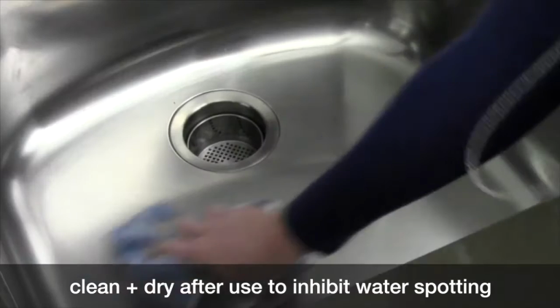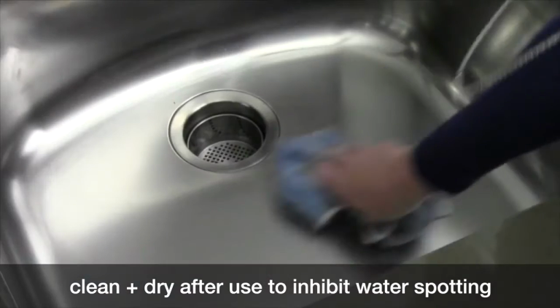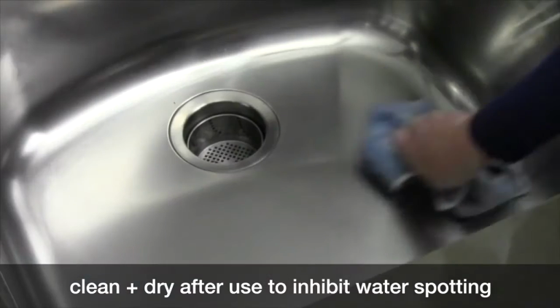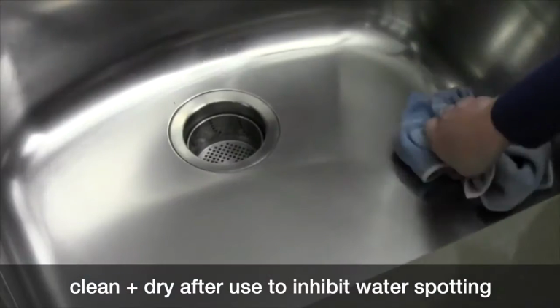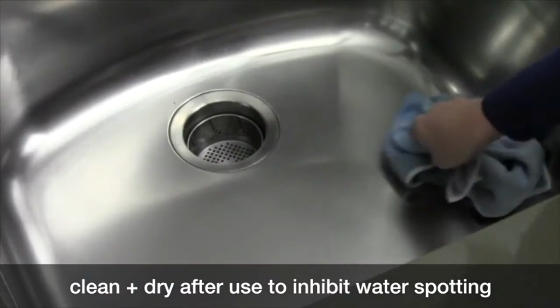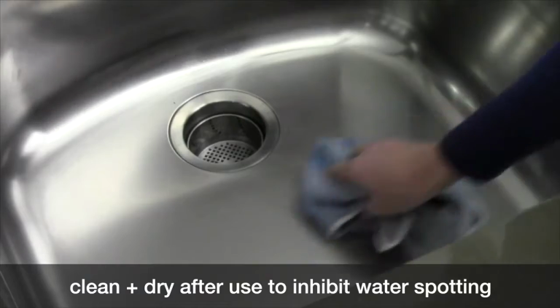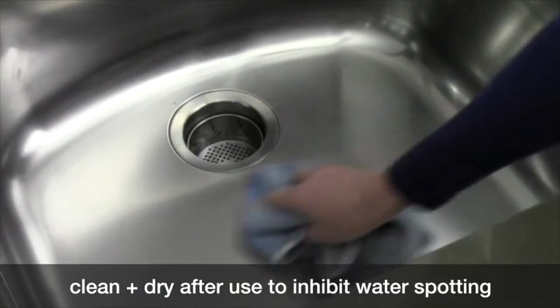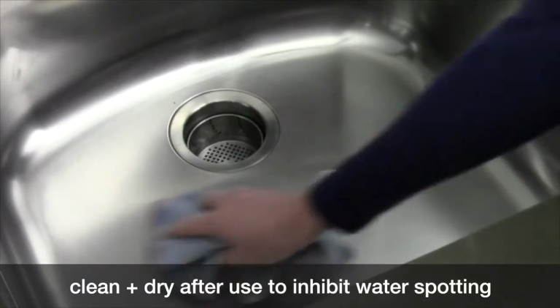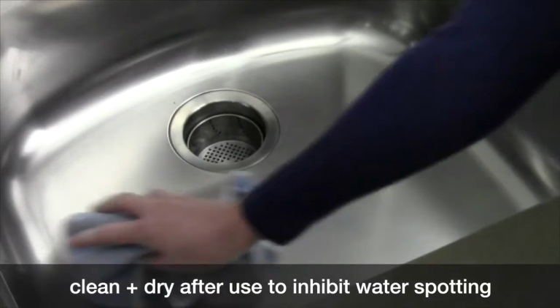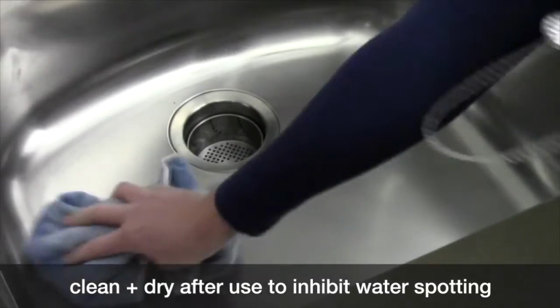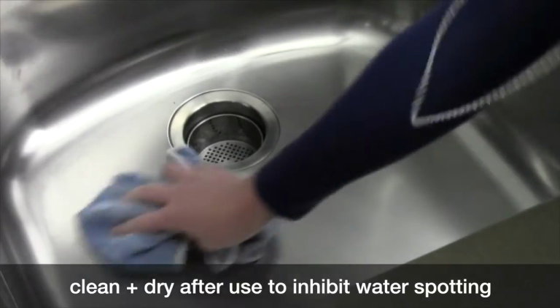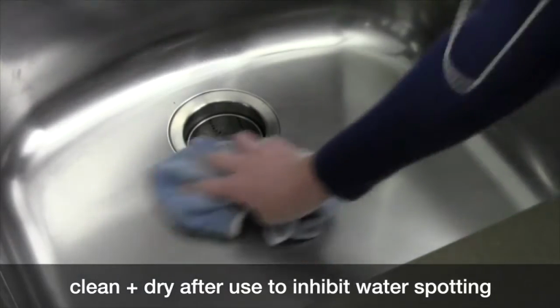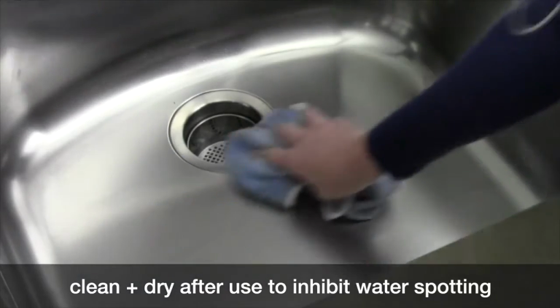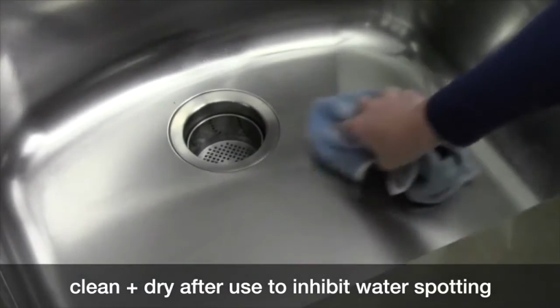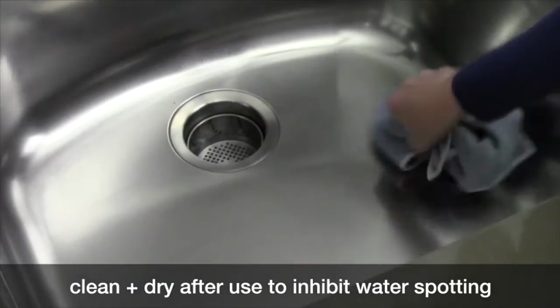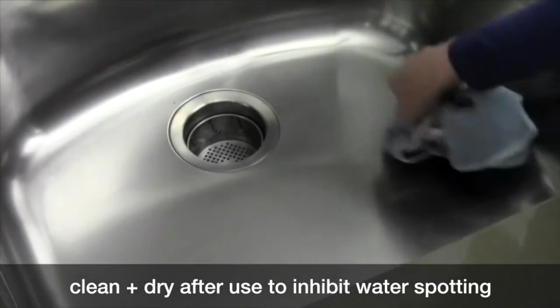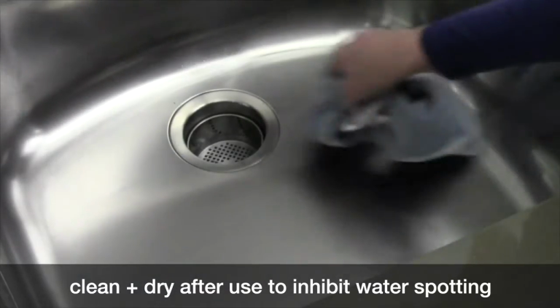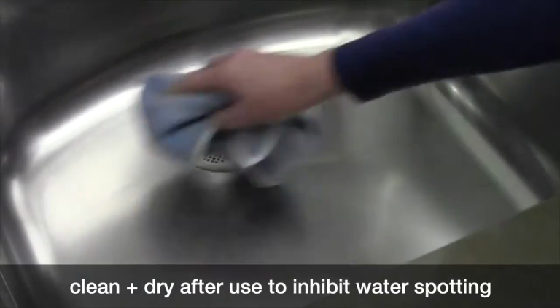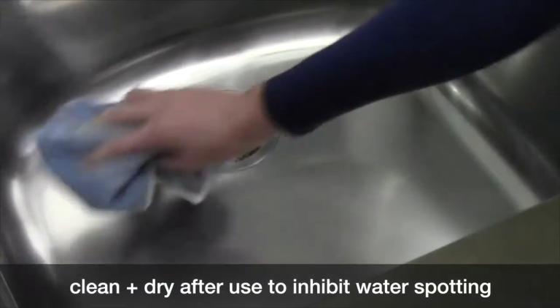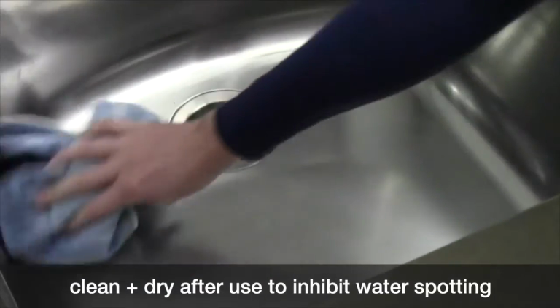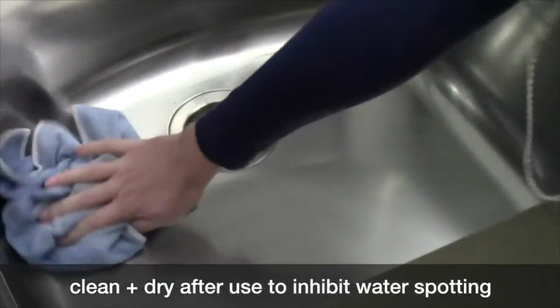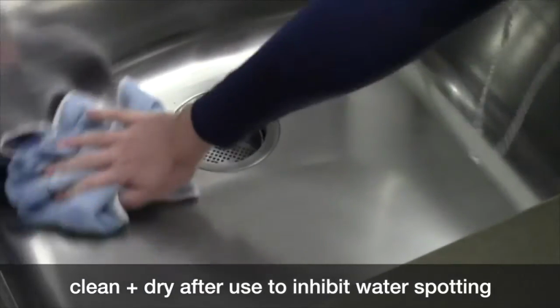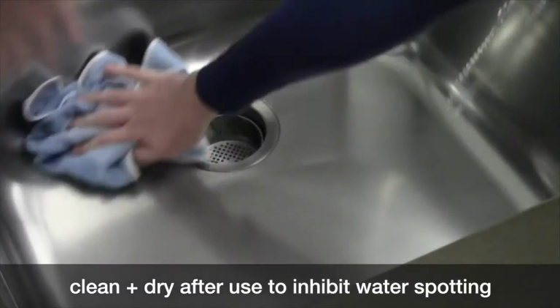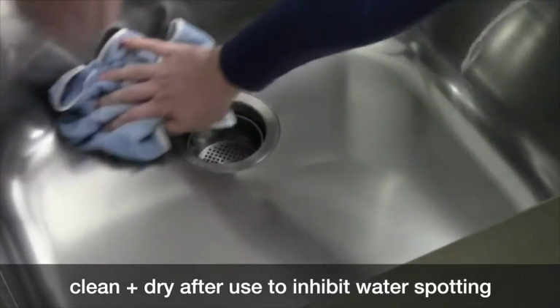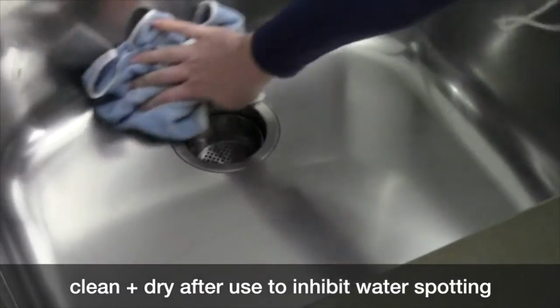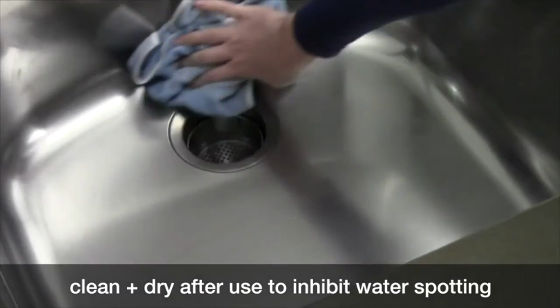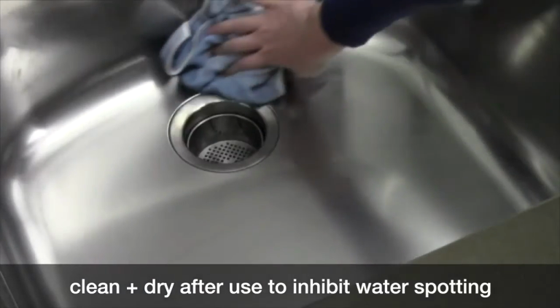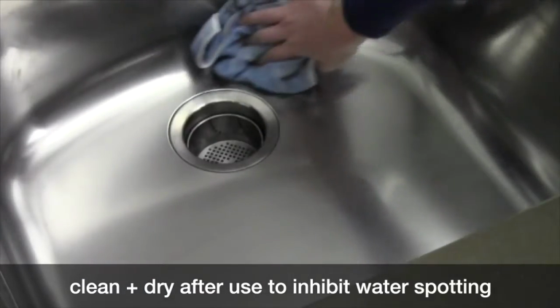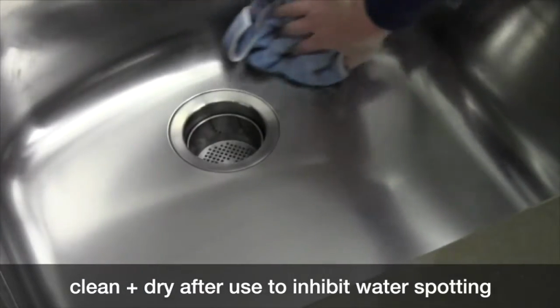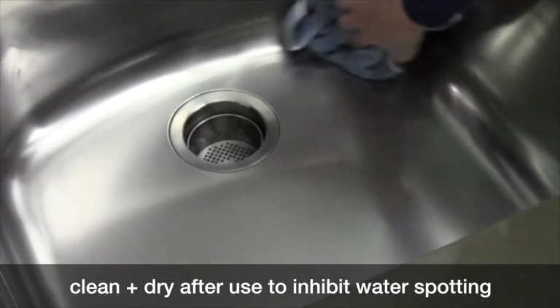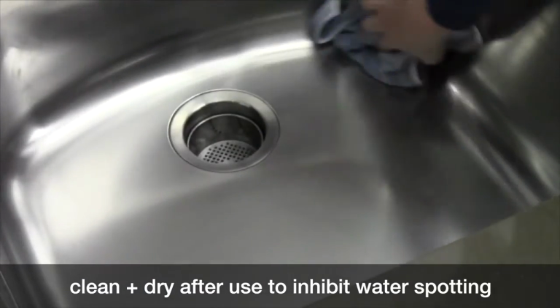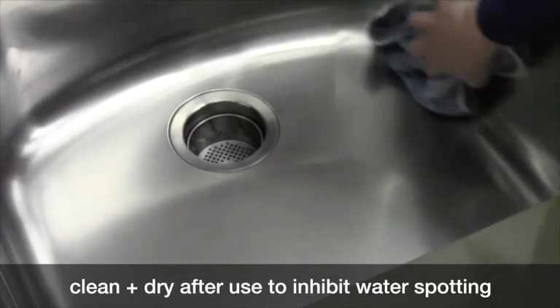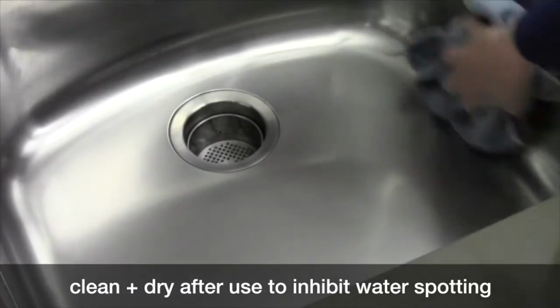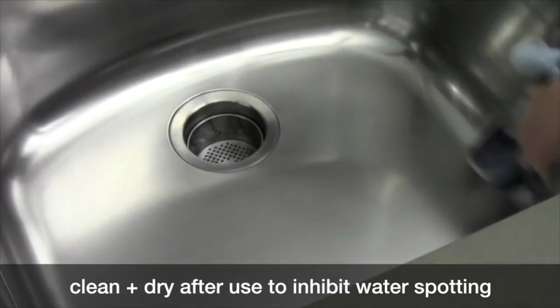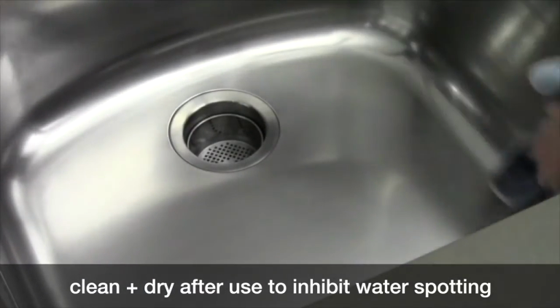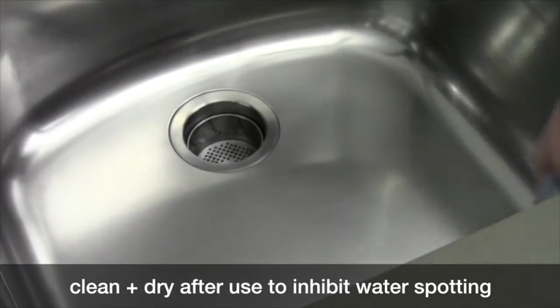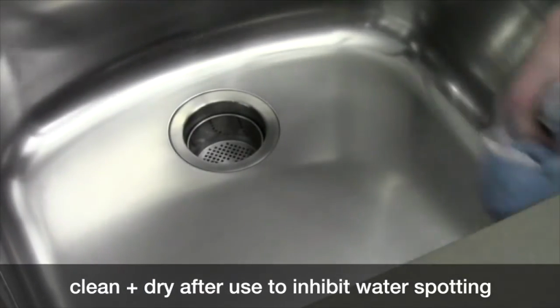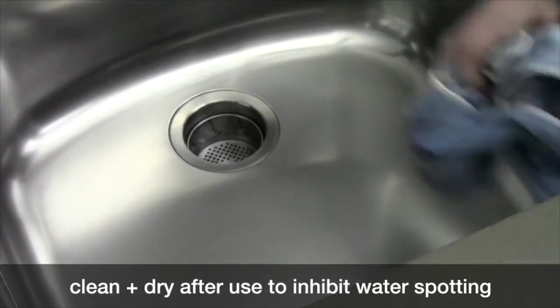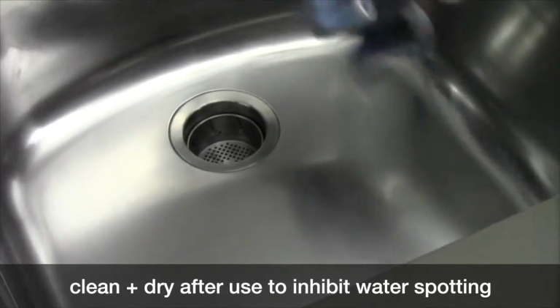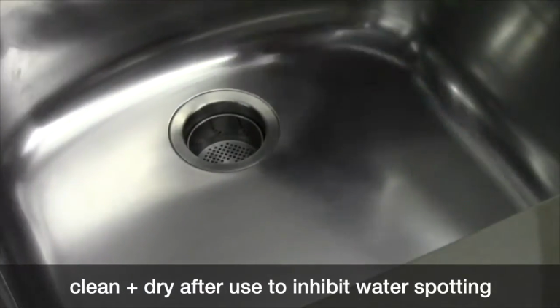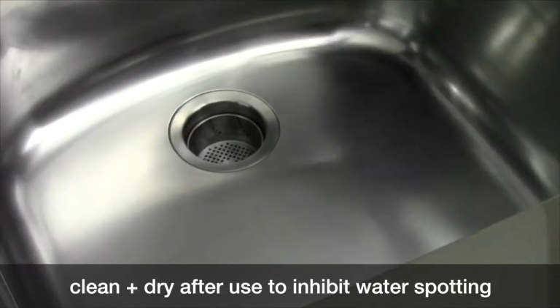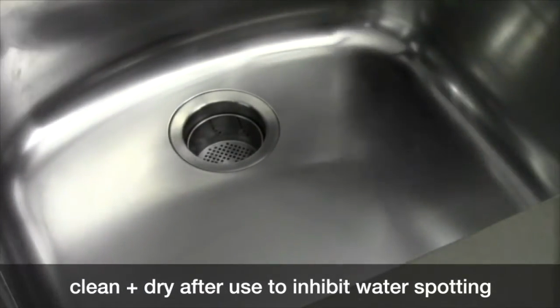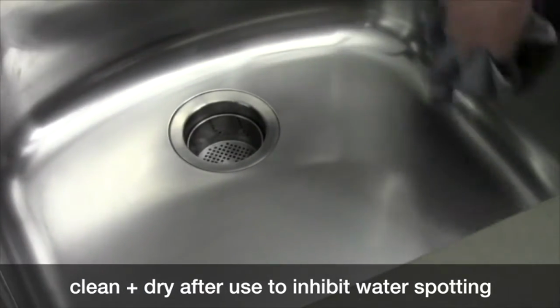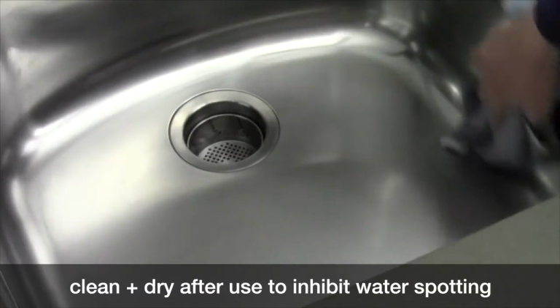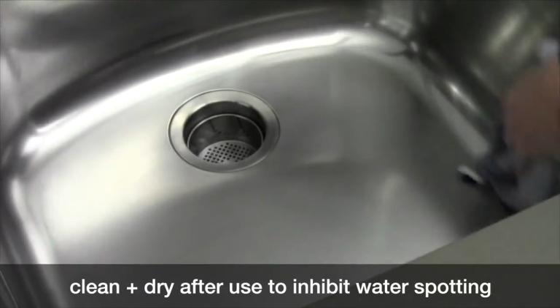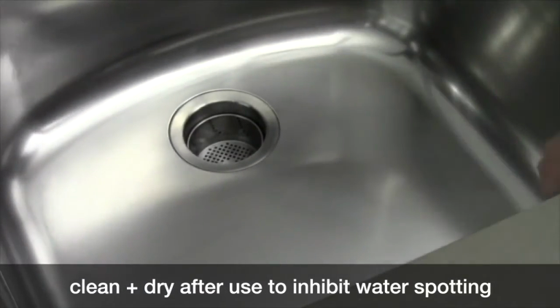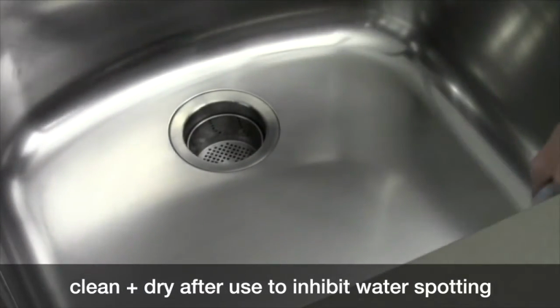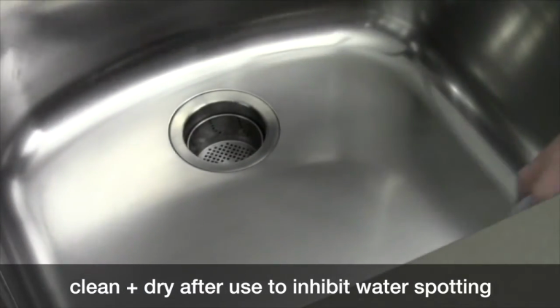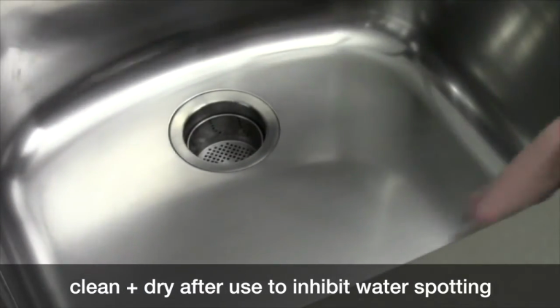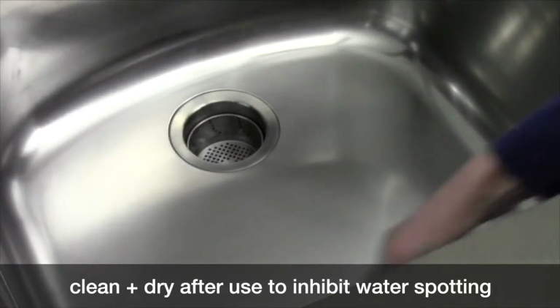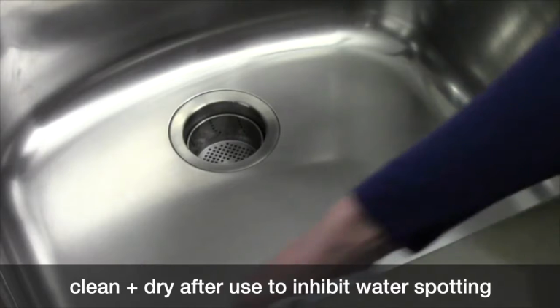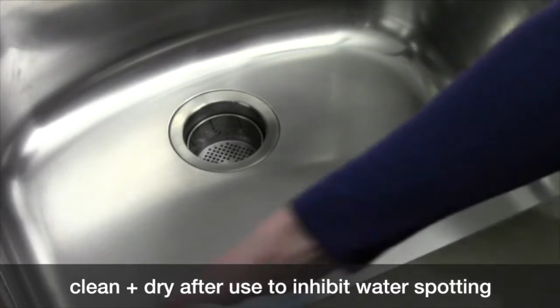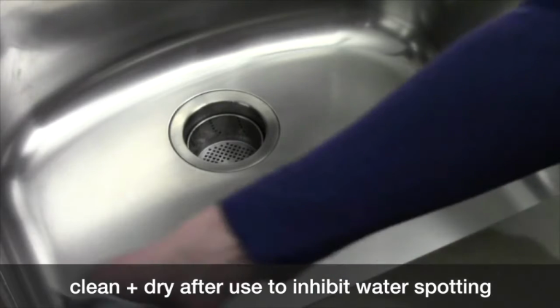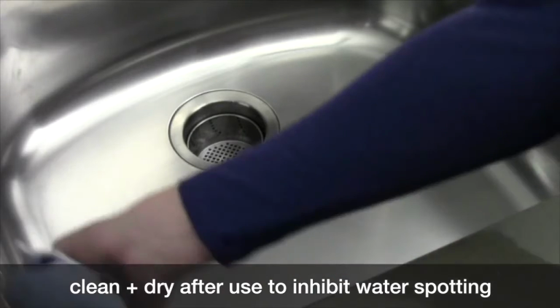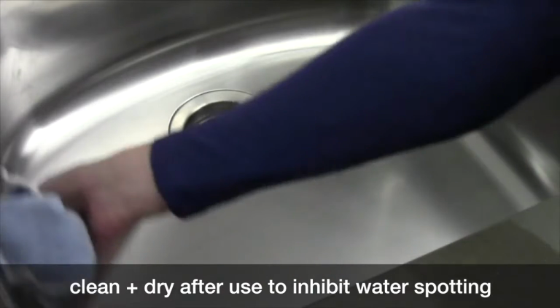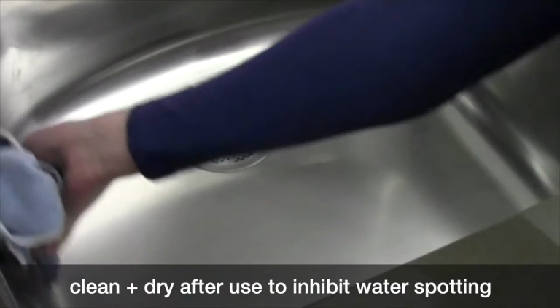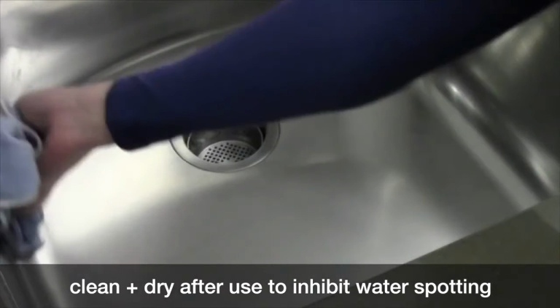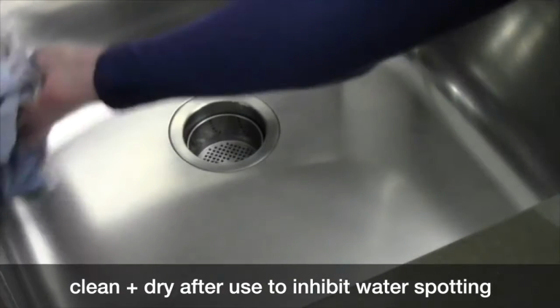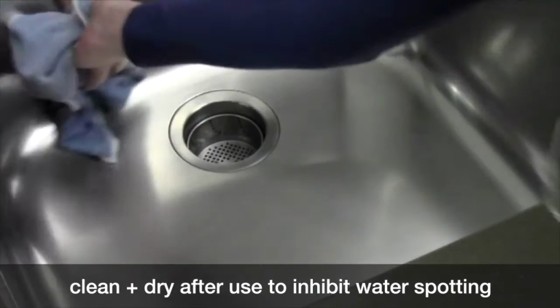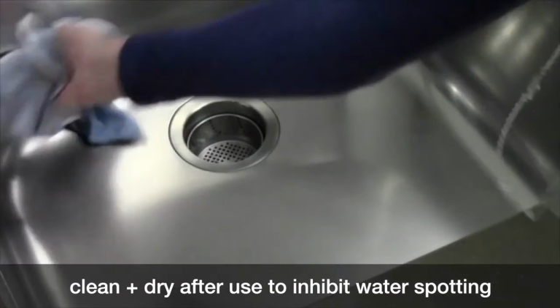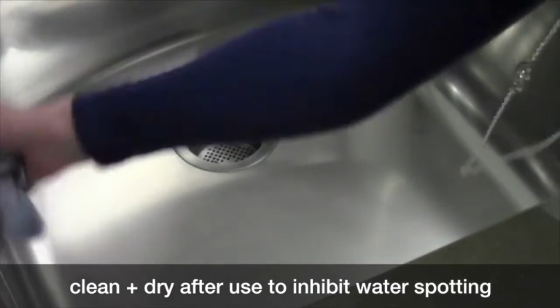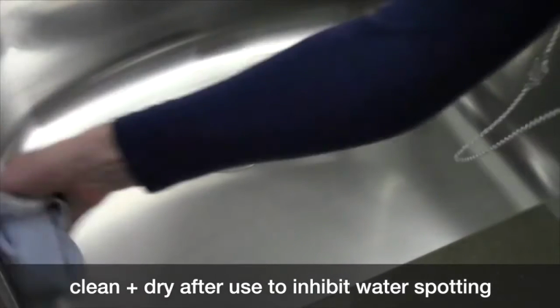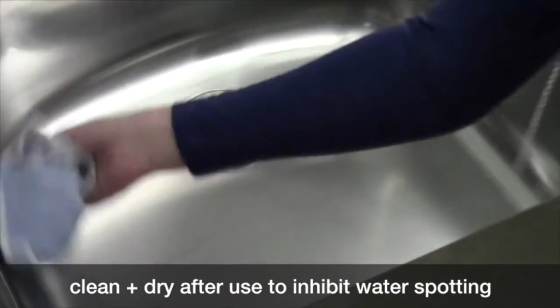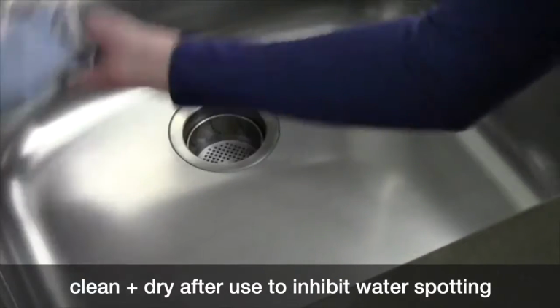We recommend that you clean your sink after every use with a dry, clean cloth. This will inhibit water spotting.